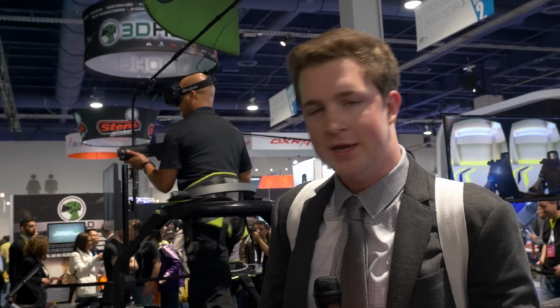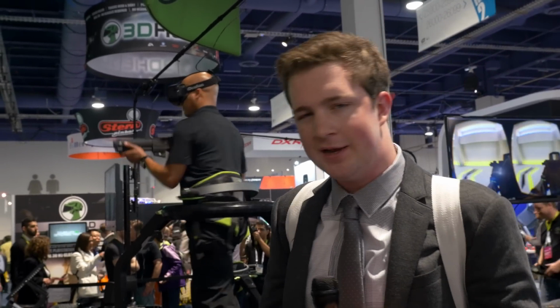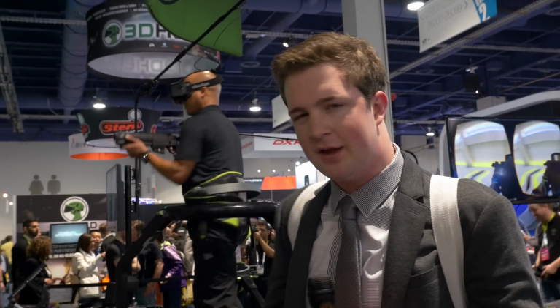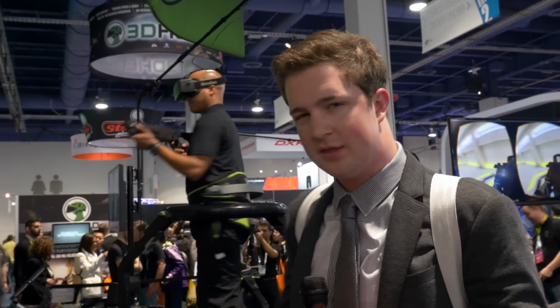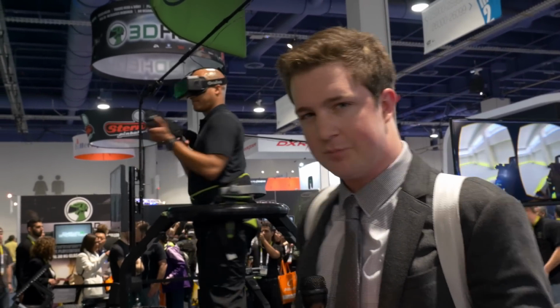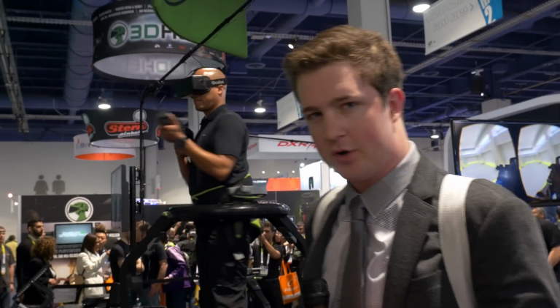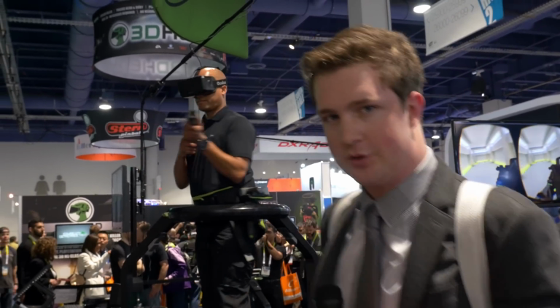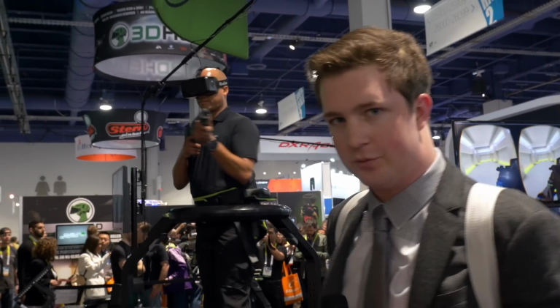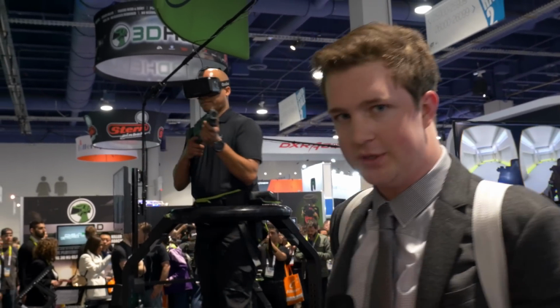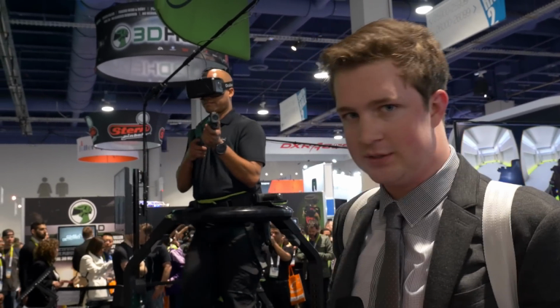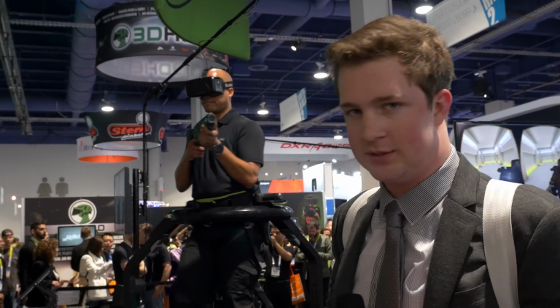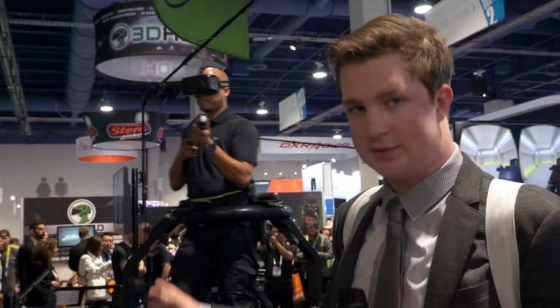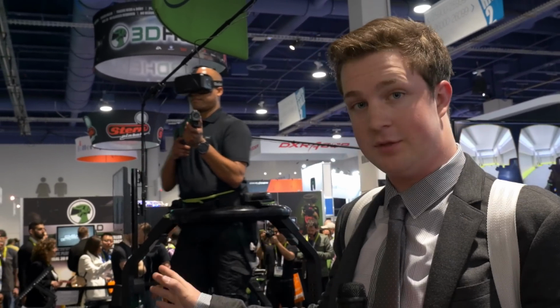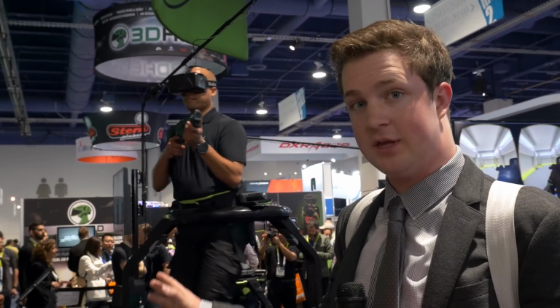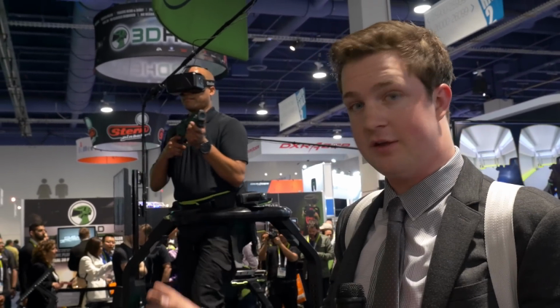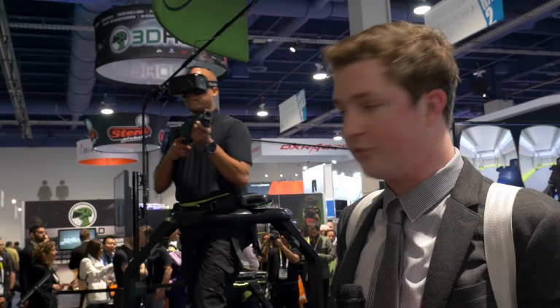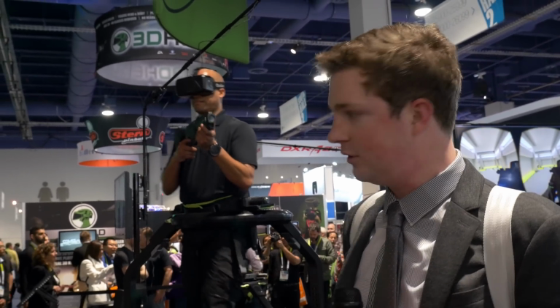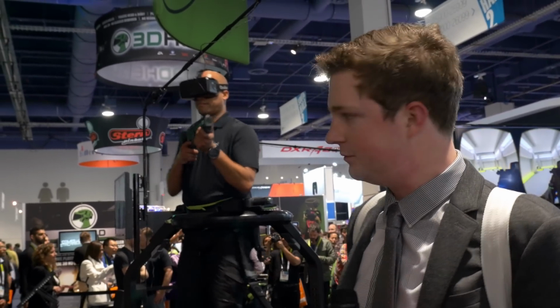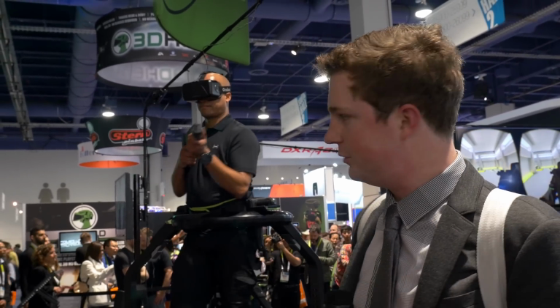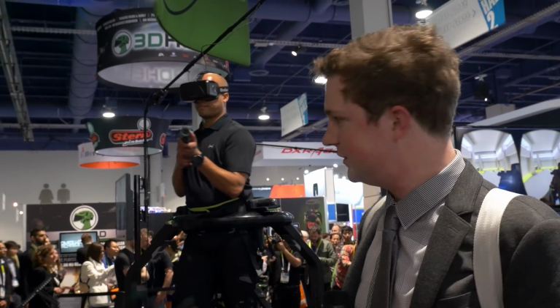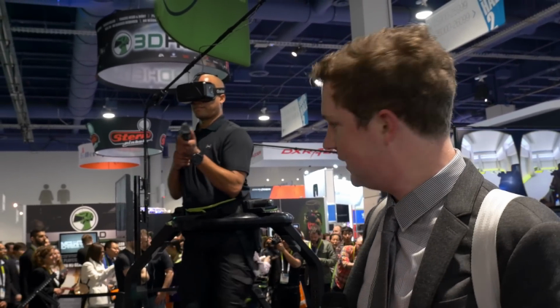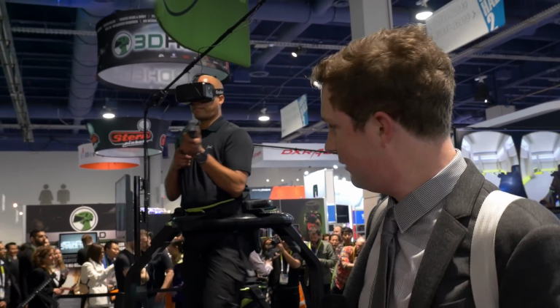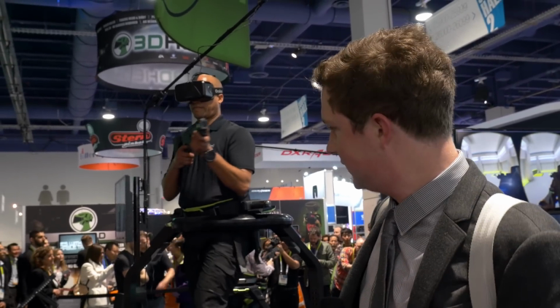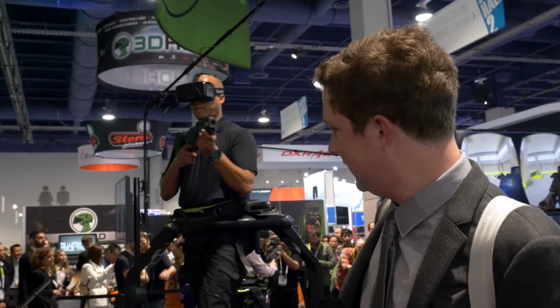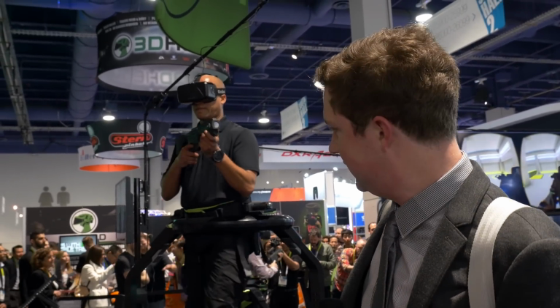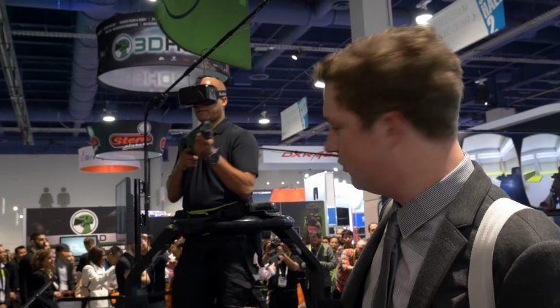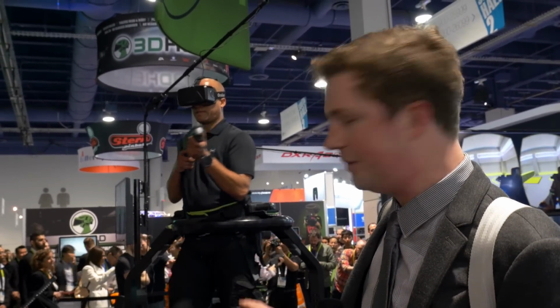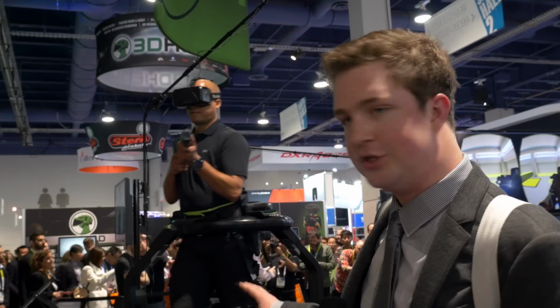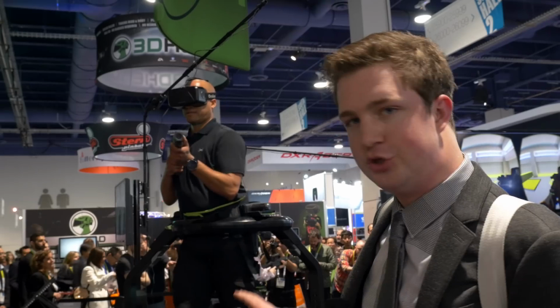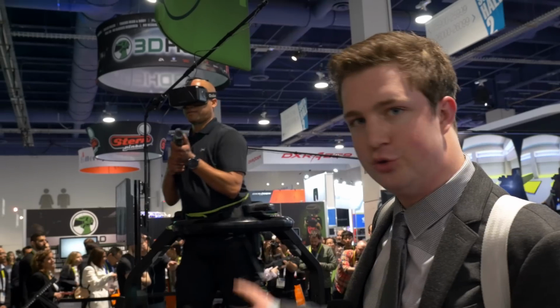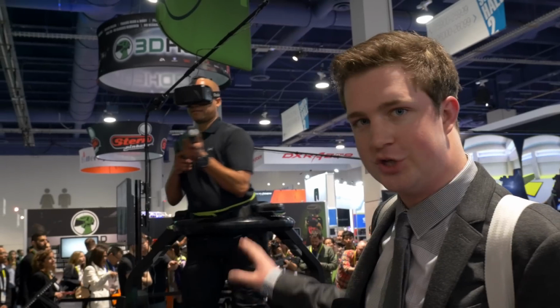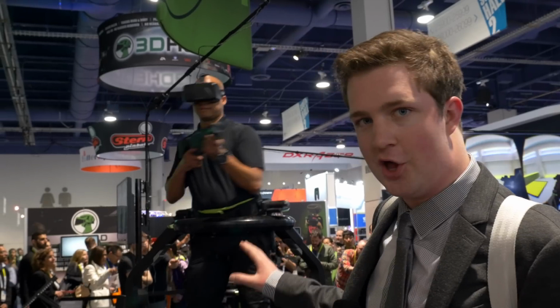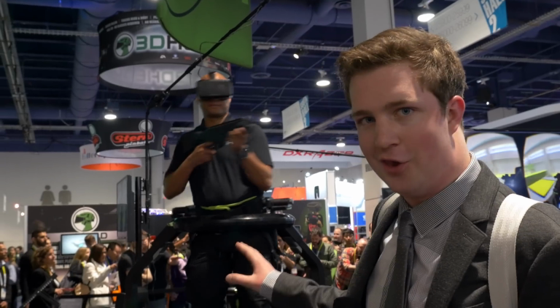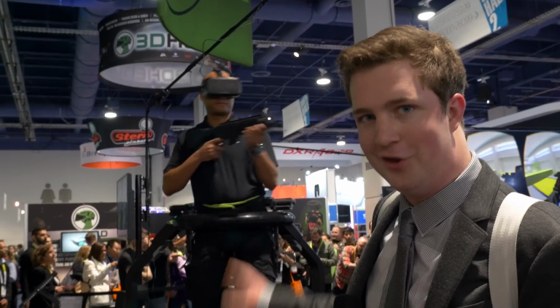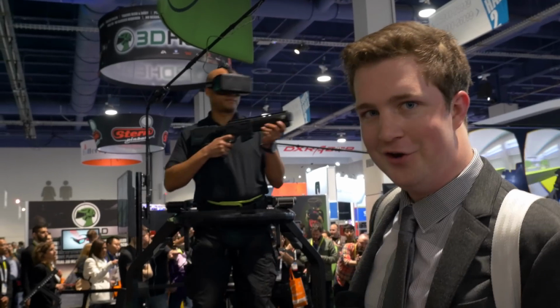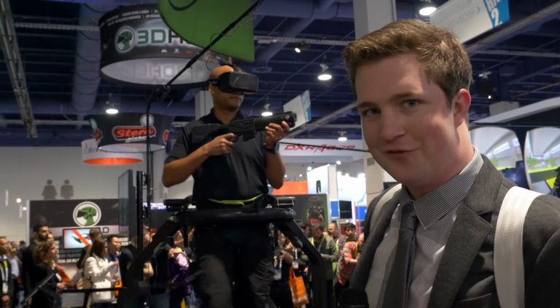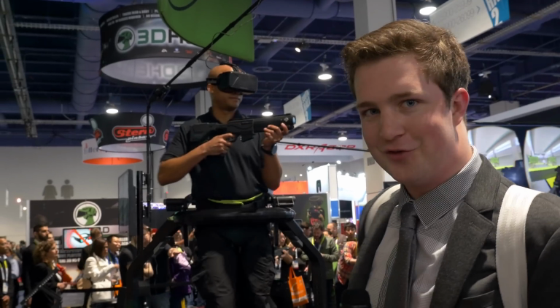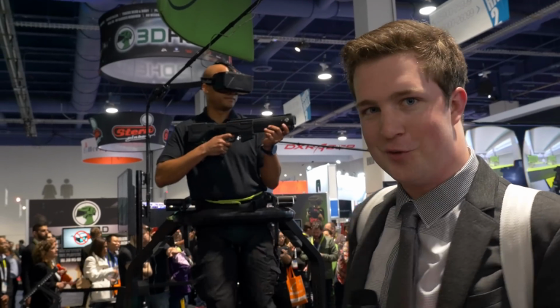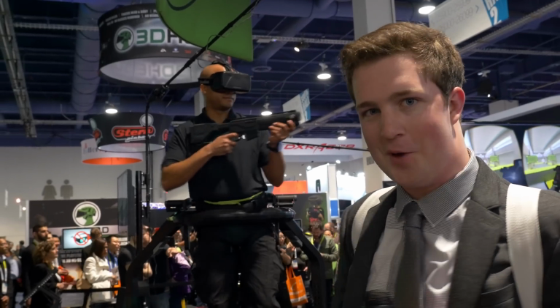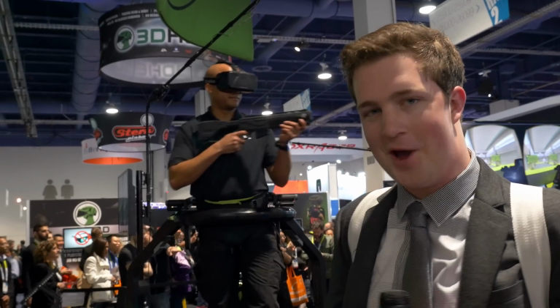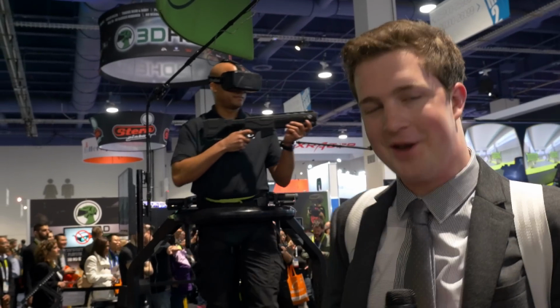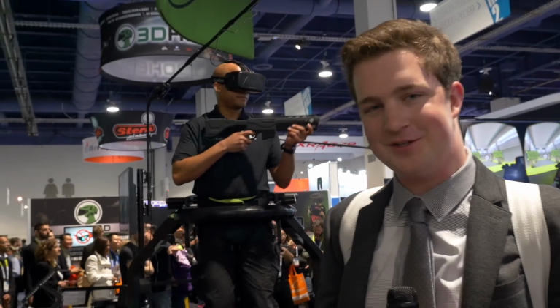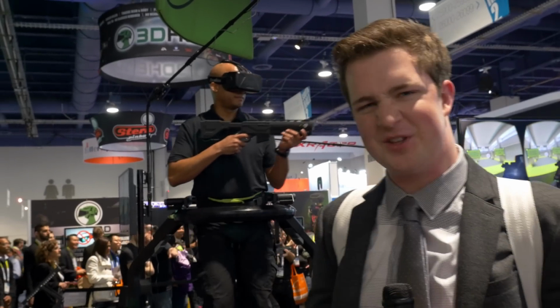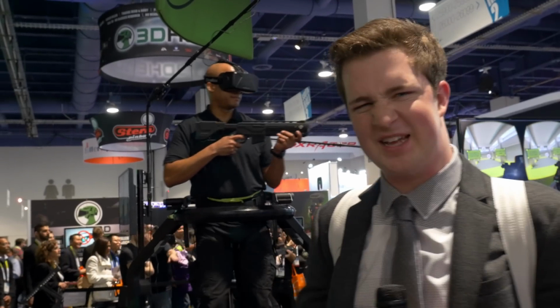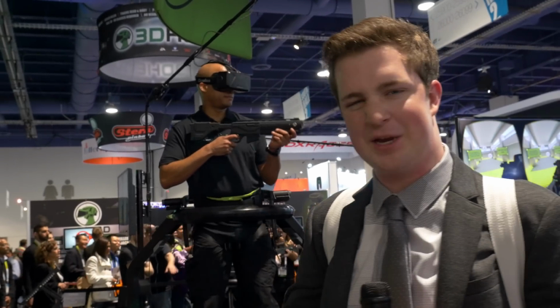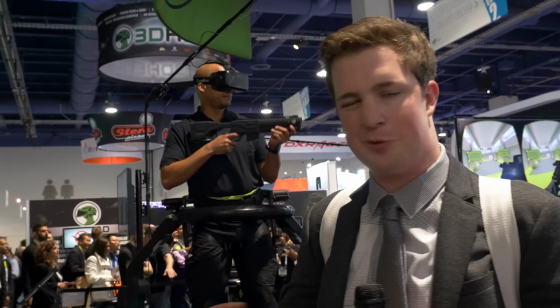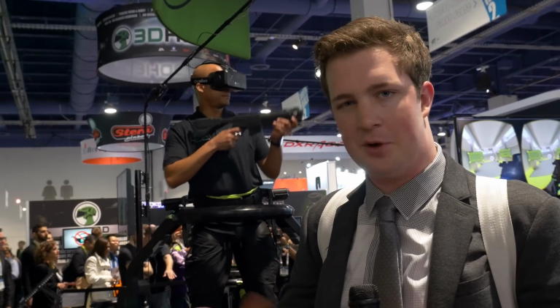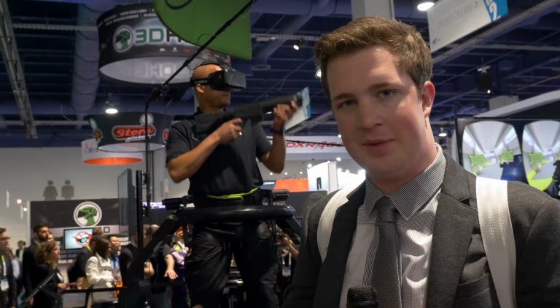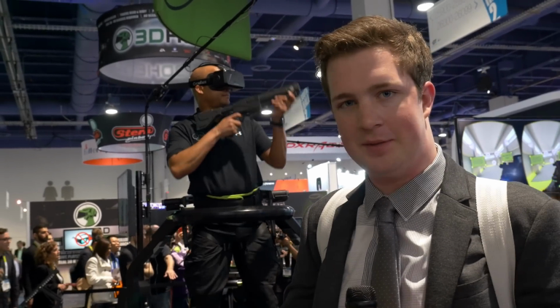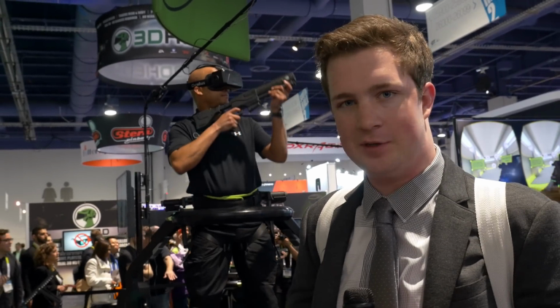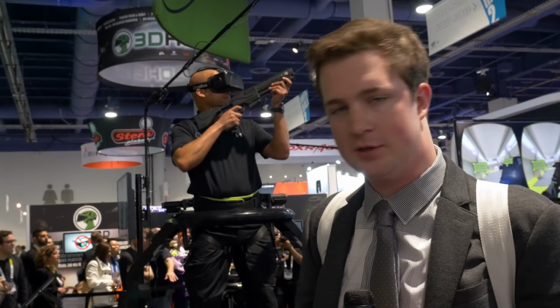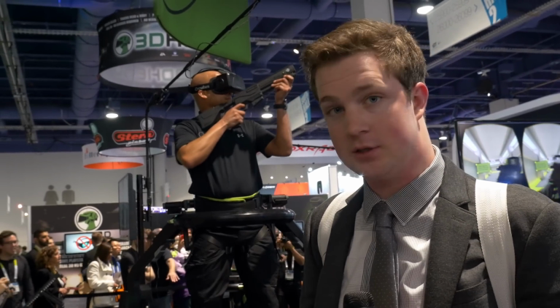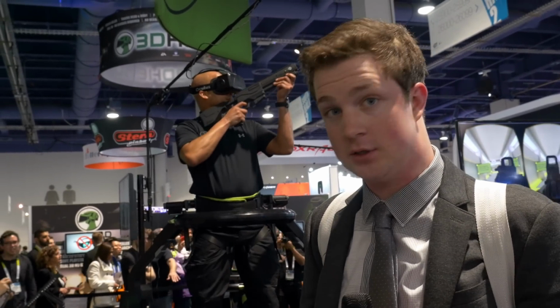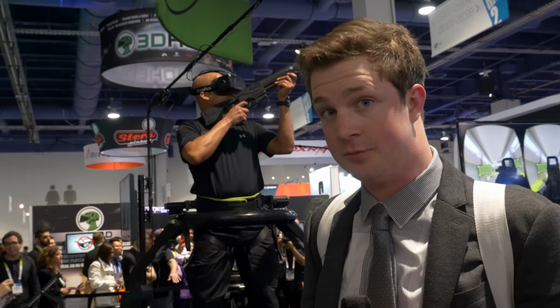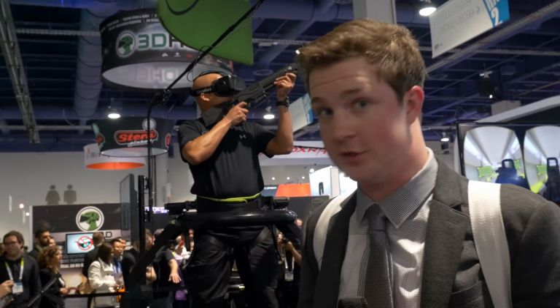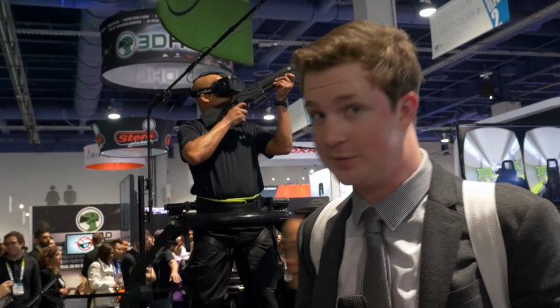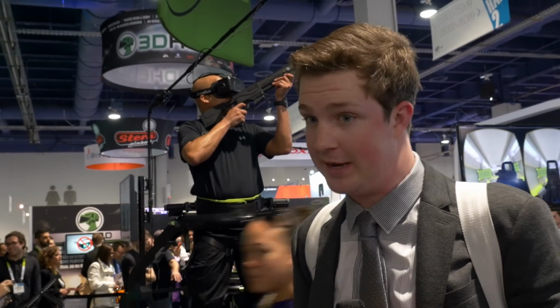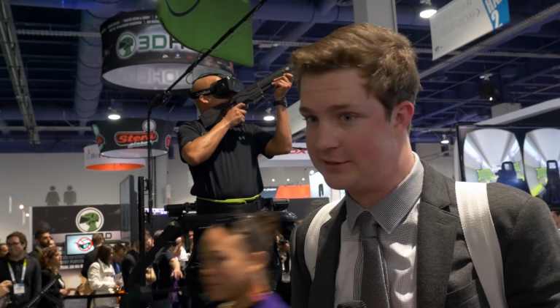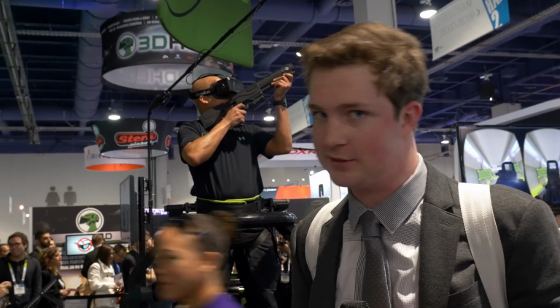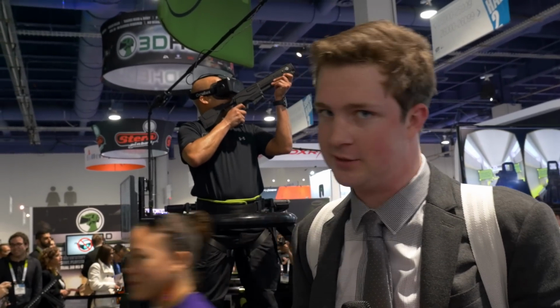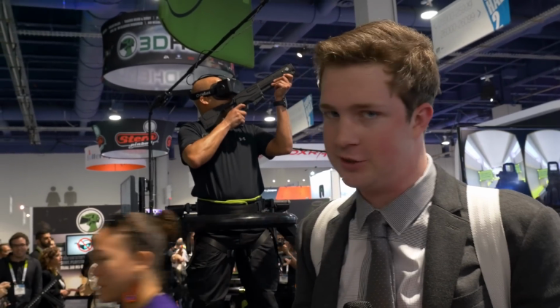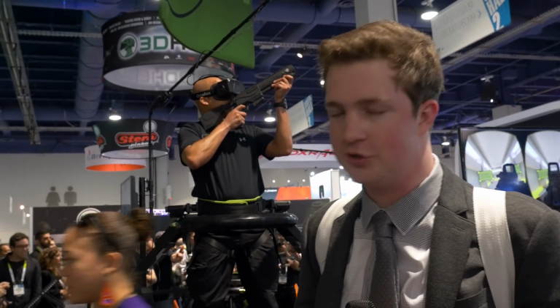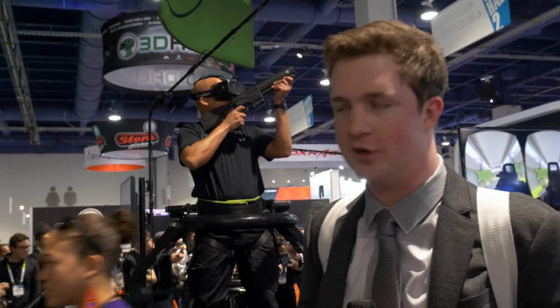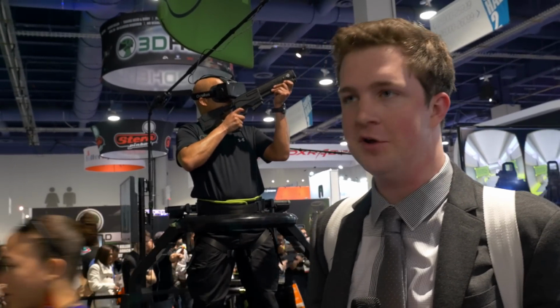I think part of the reason — something they informed me — was that I was a little bit too tall for the pod. And so that's kind of what made me look a little more spastic than I should have.